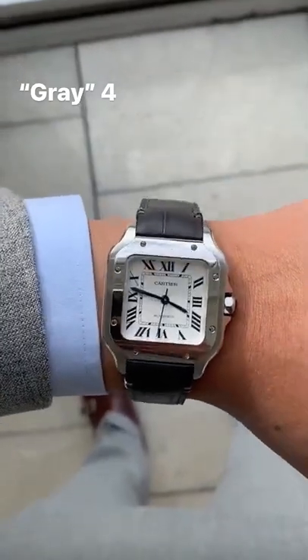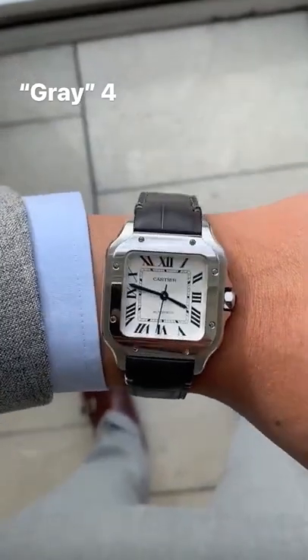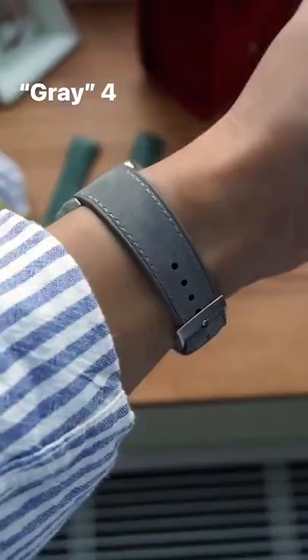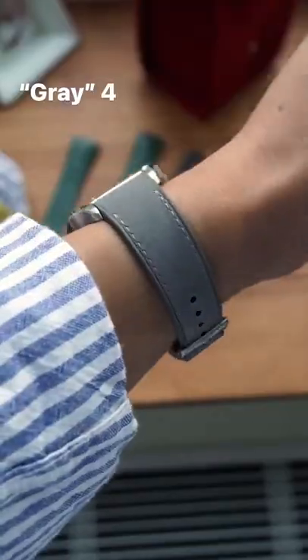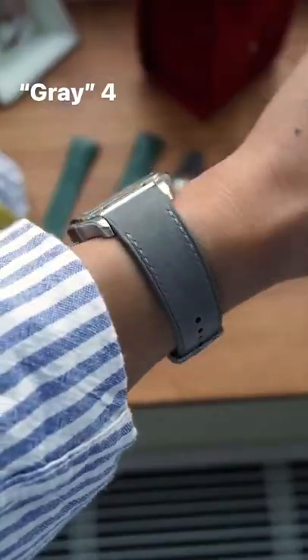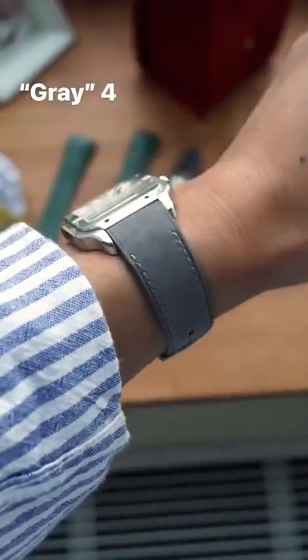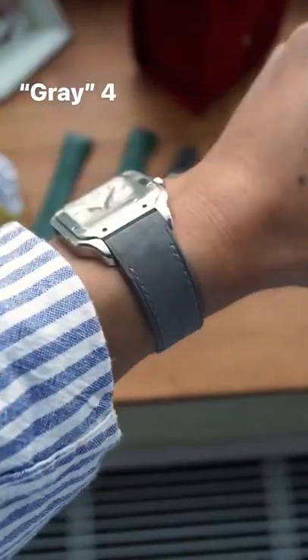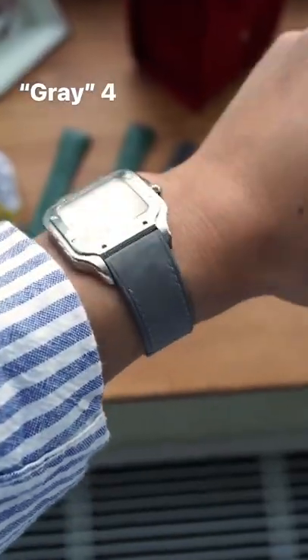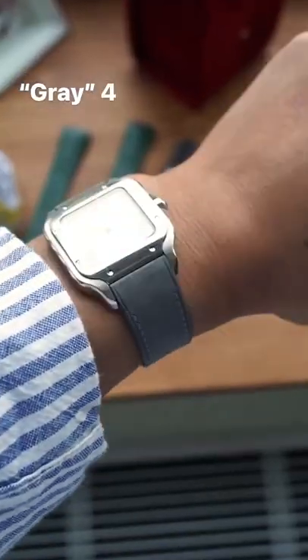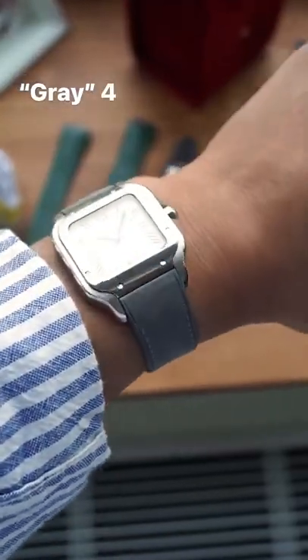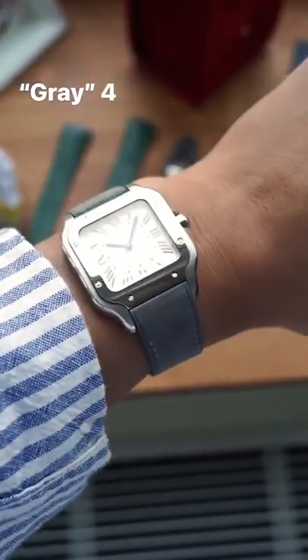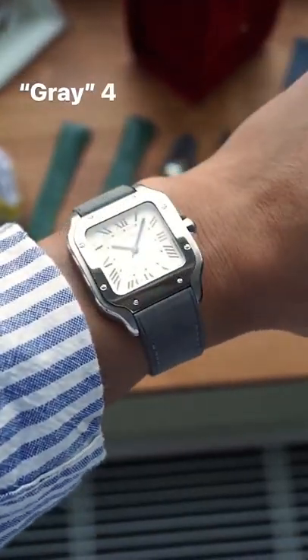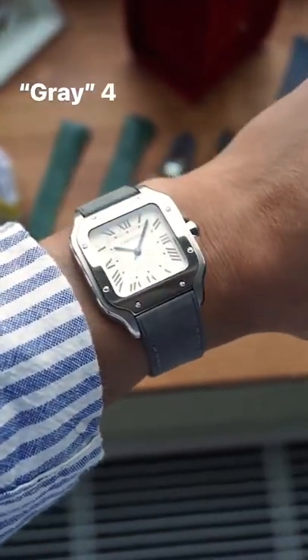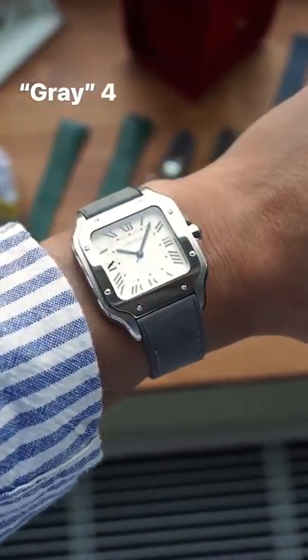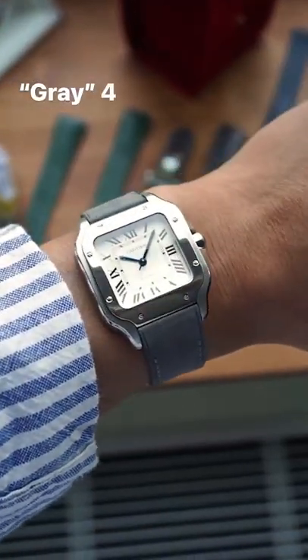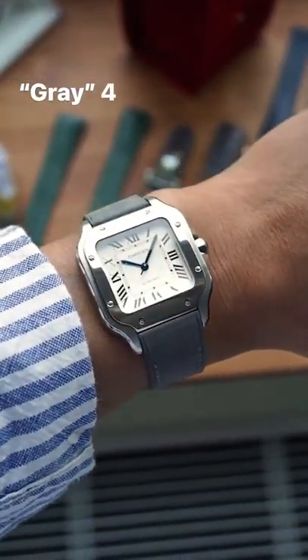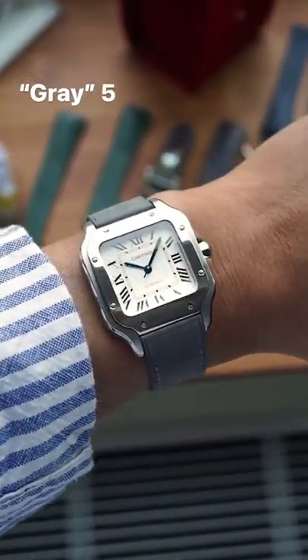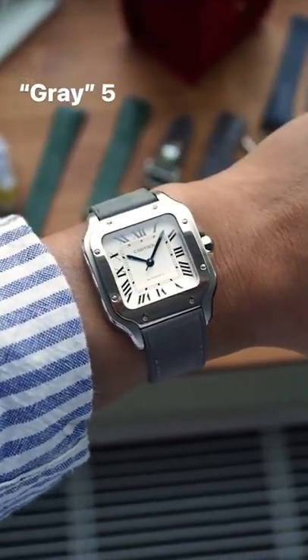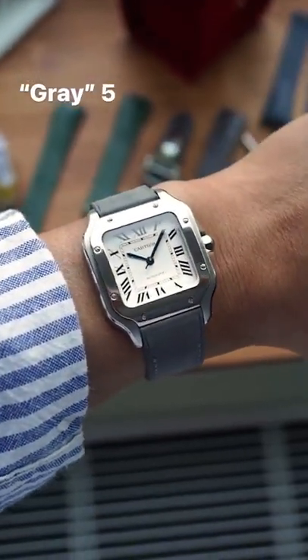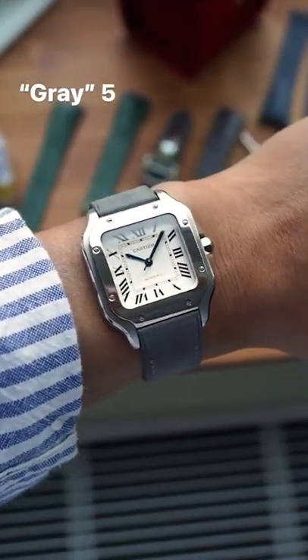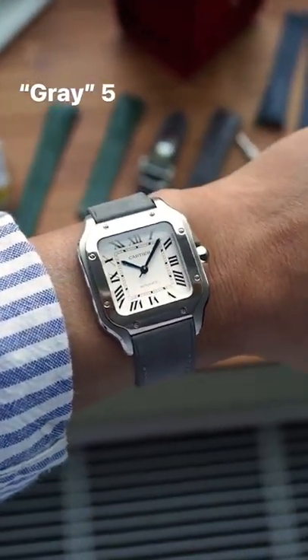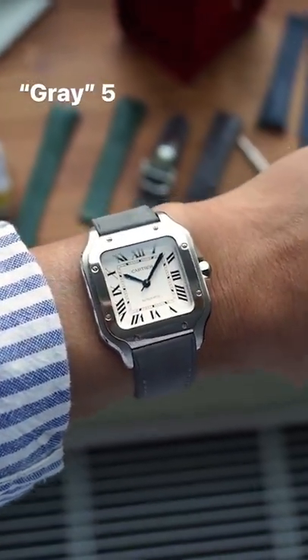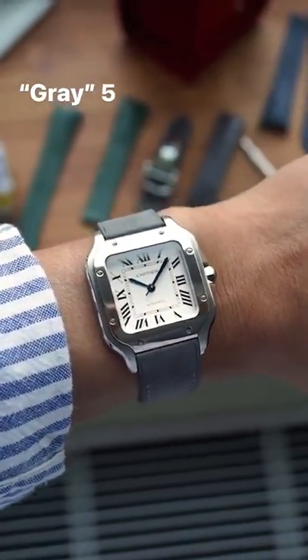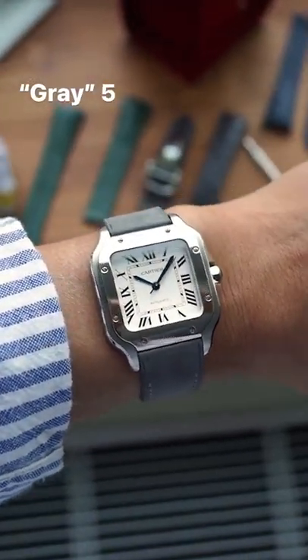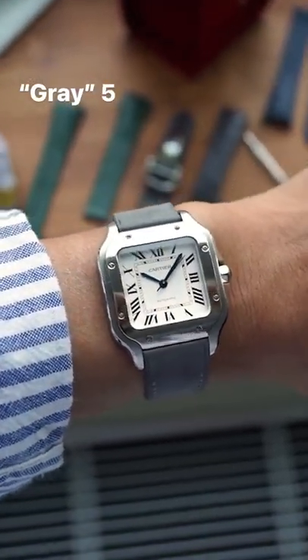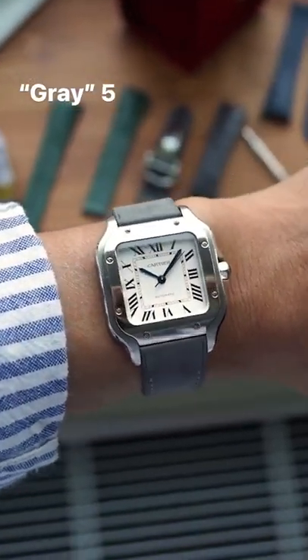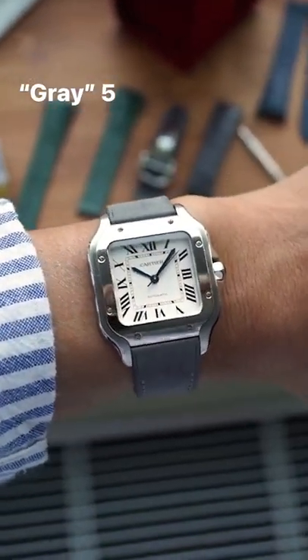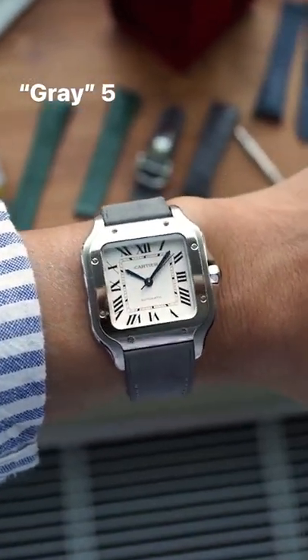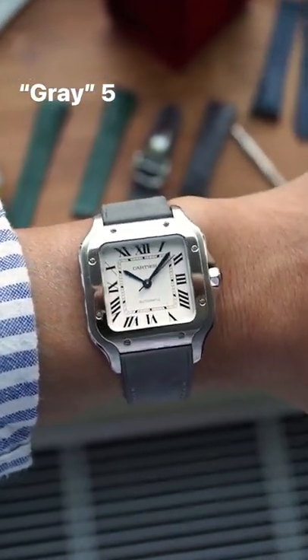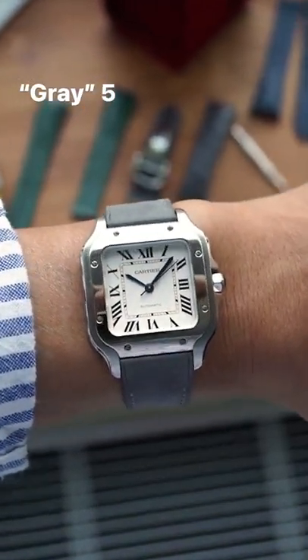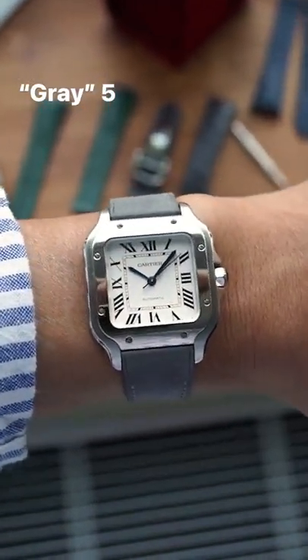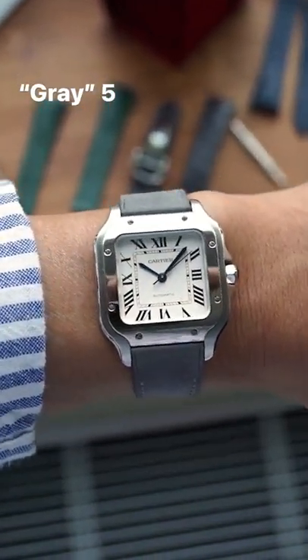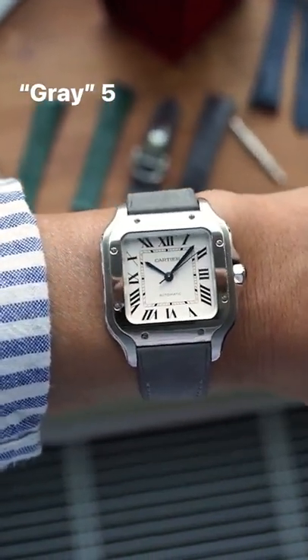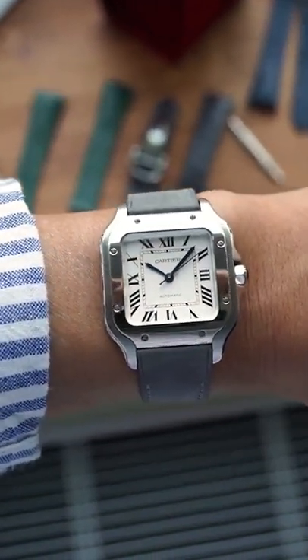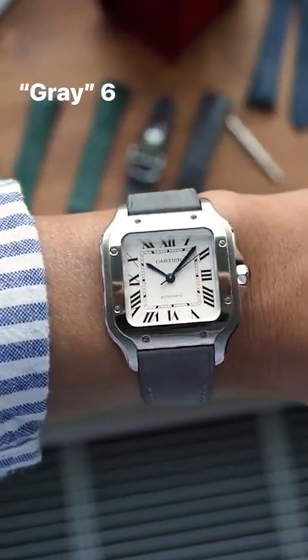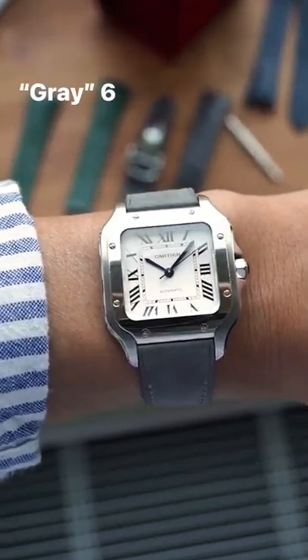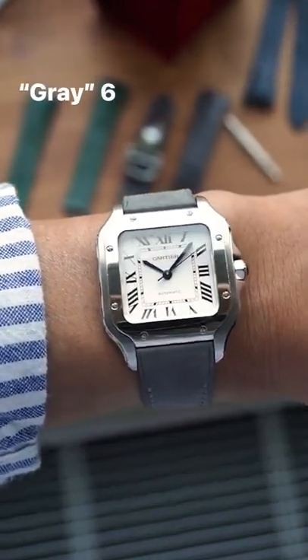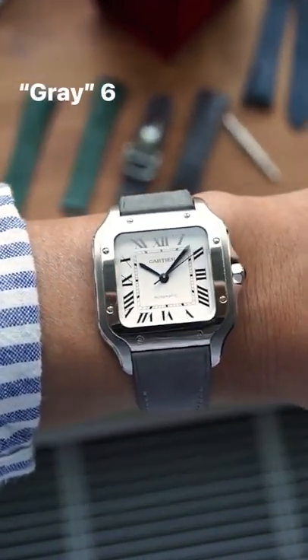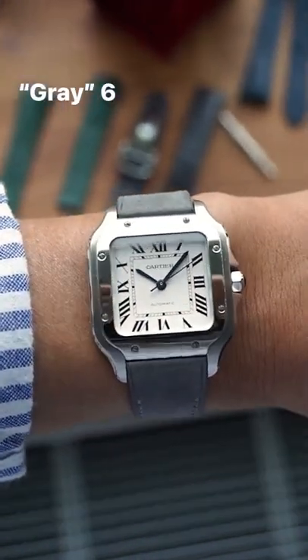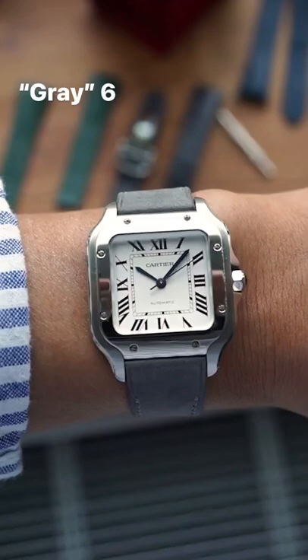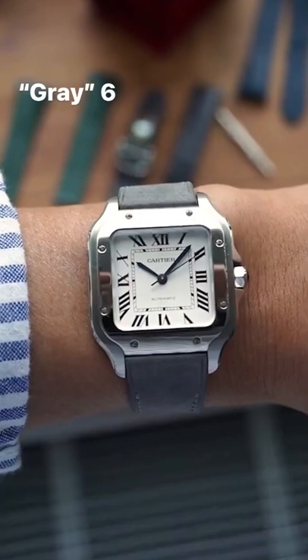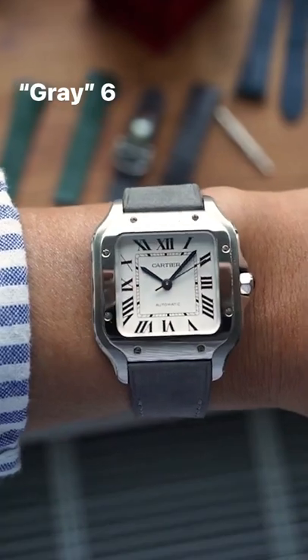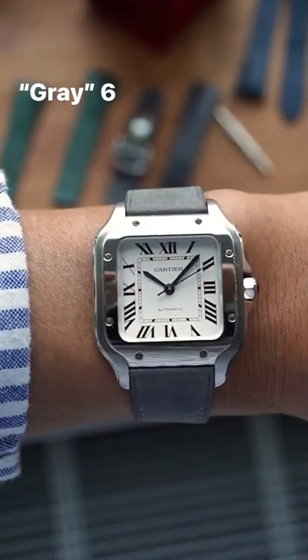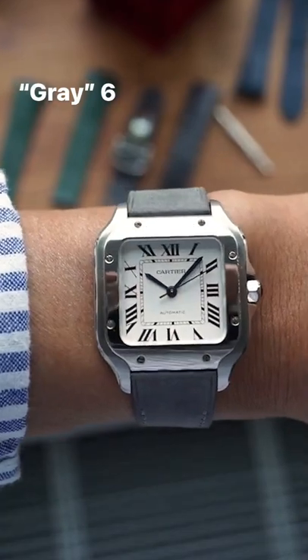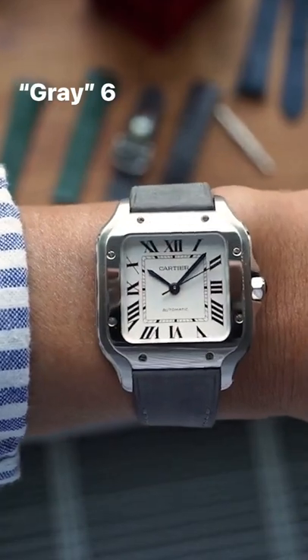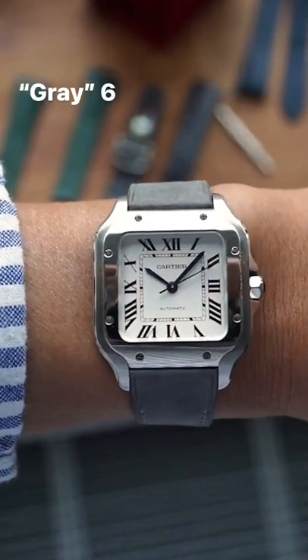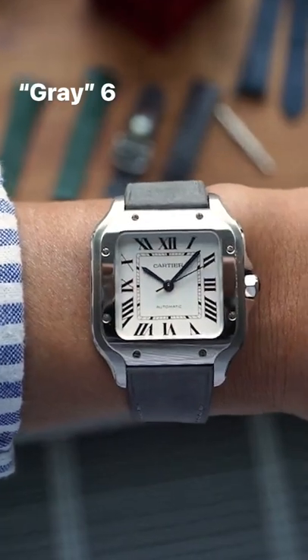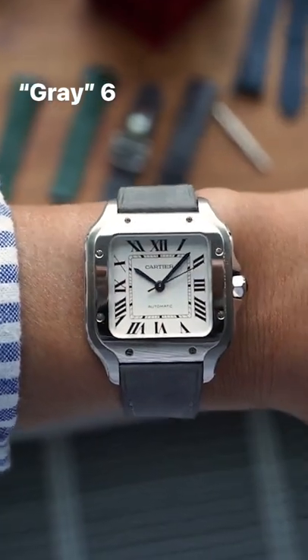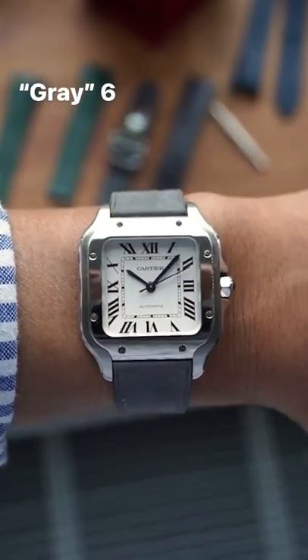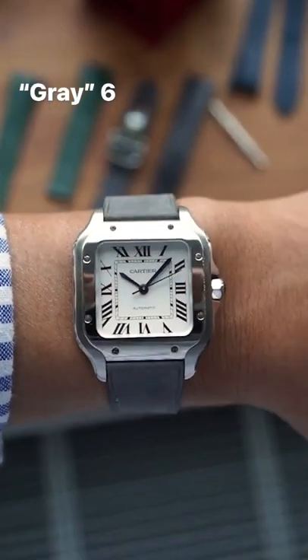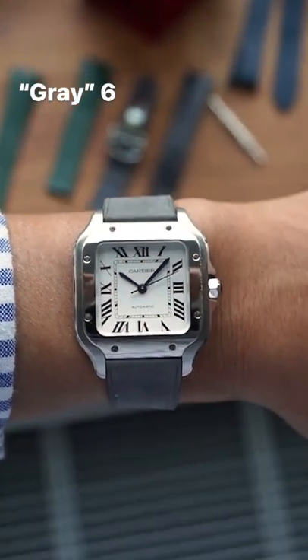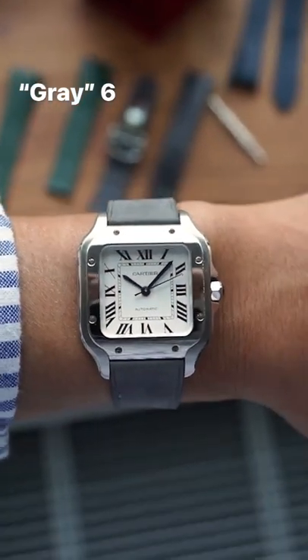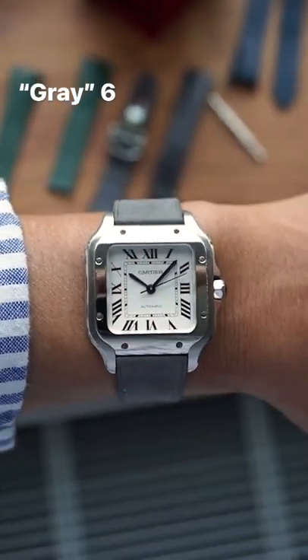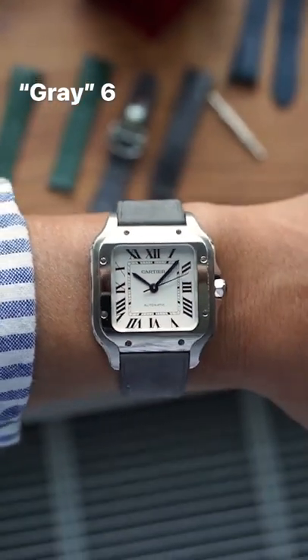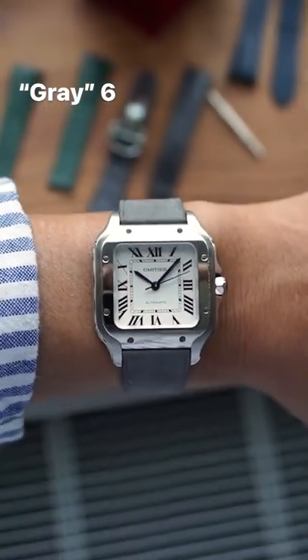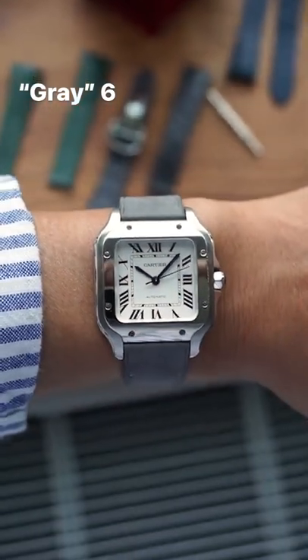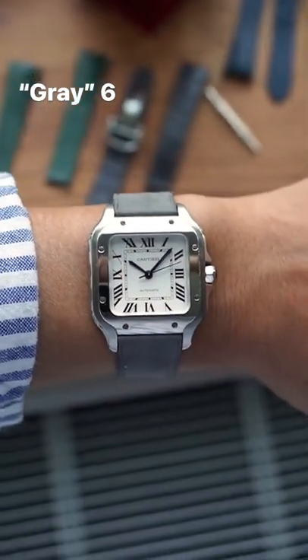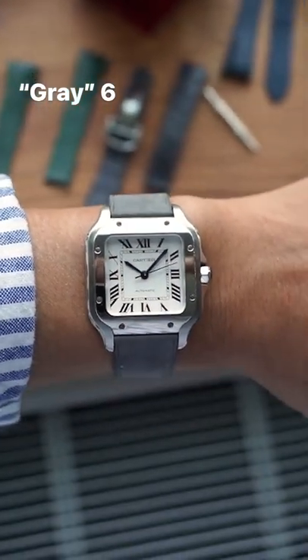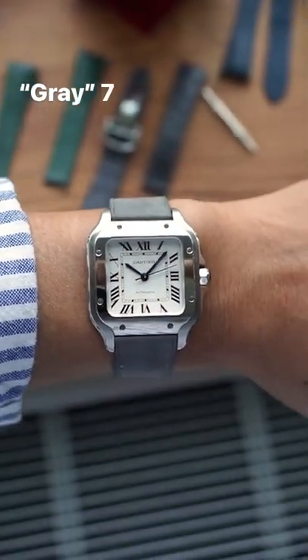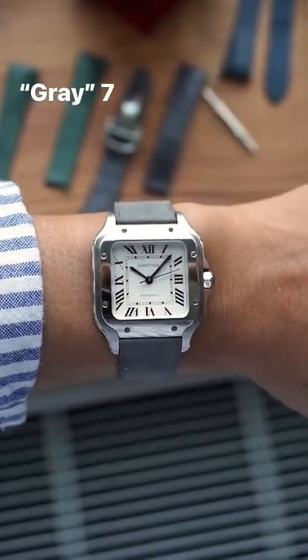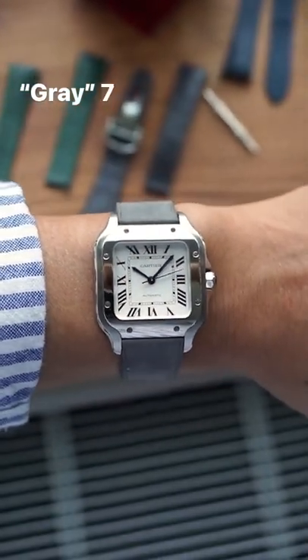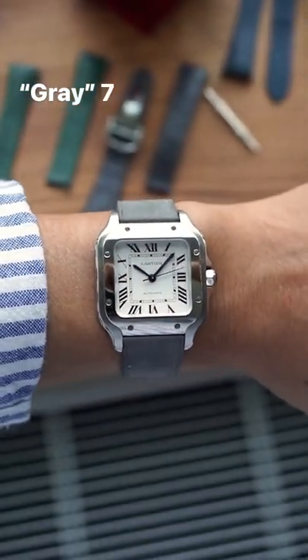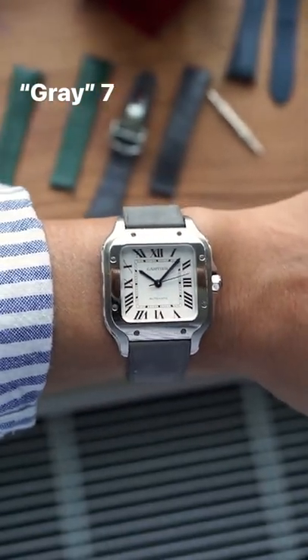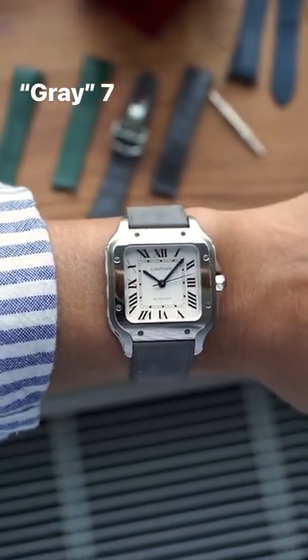I also like to use the Lug's gray nubuck strap. That's like a gray suede material. That one also looks great.